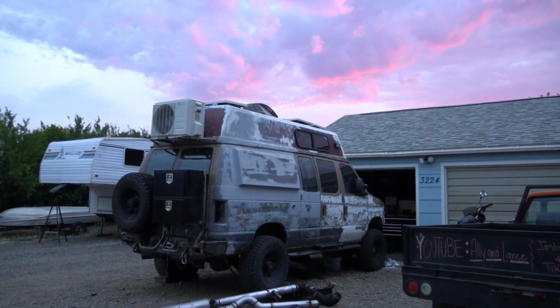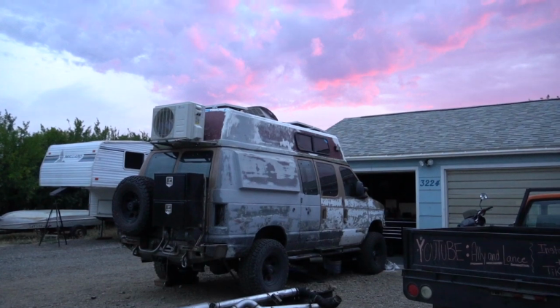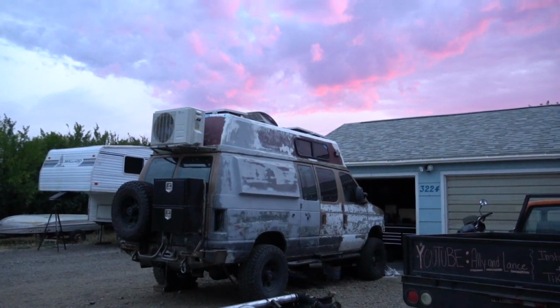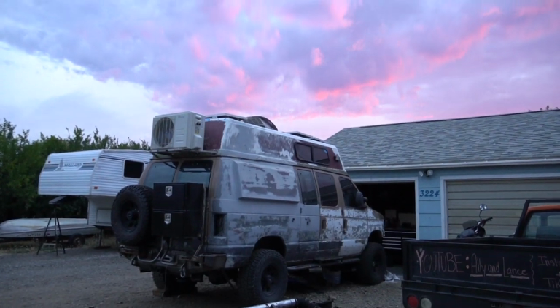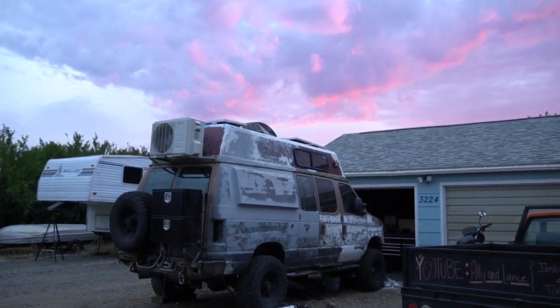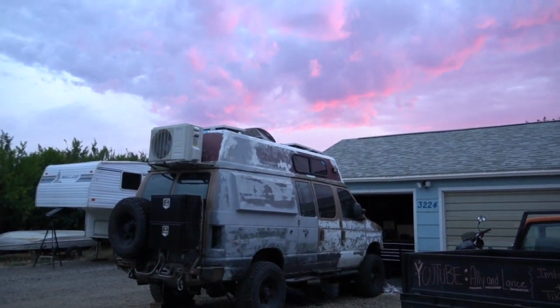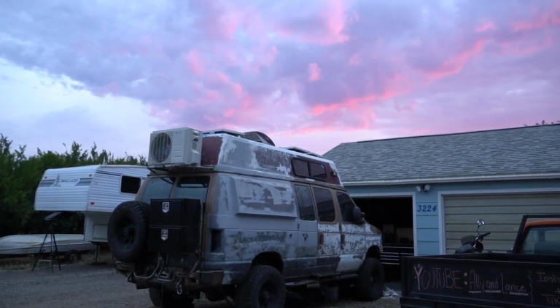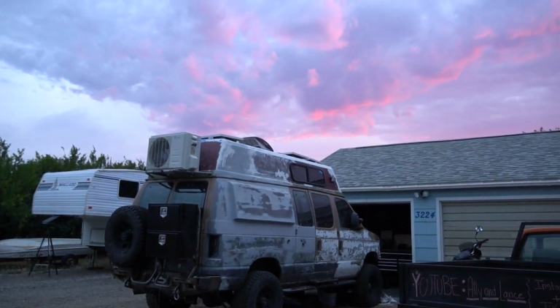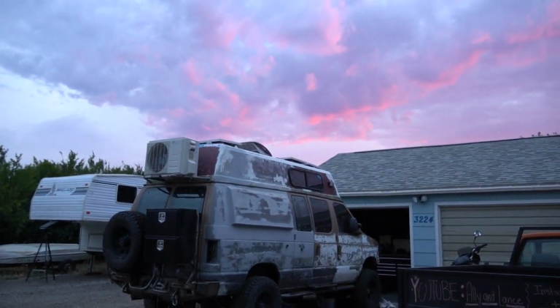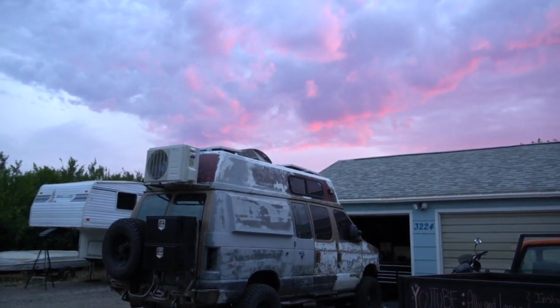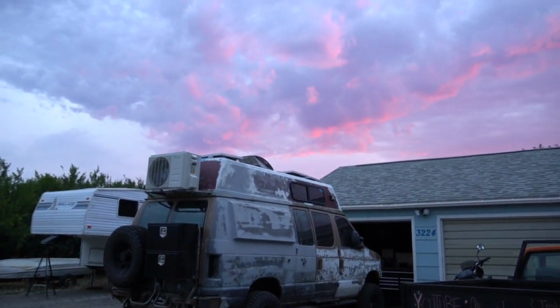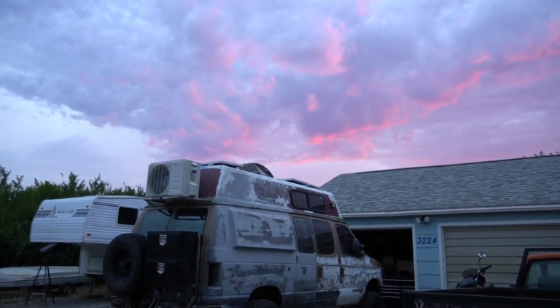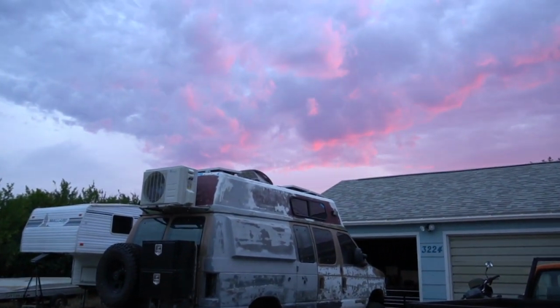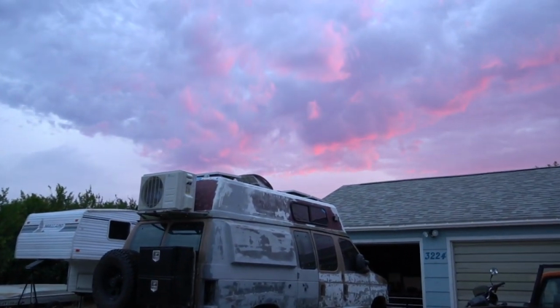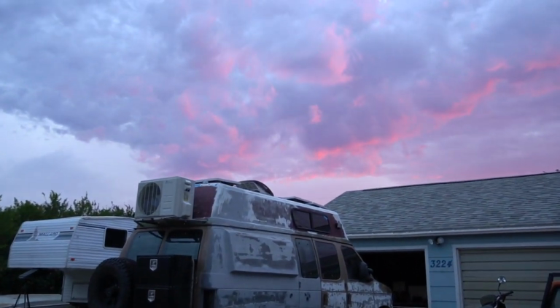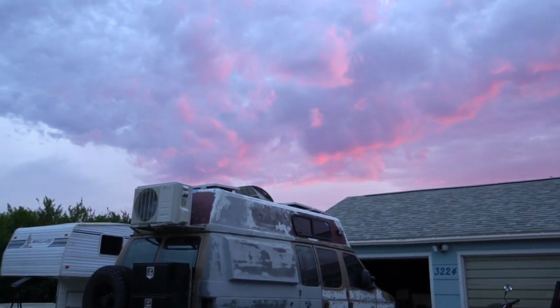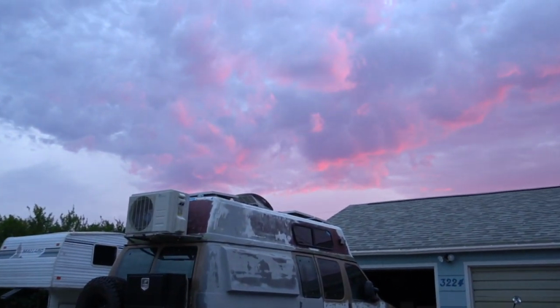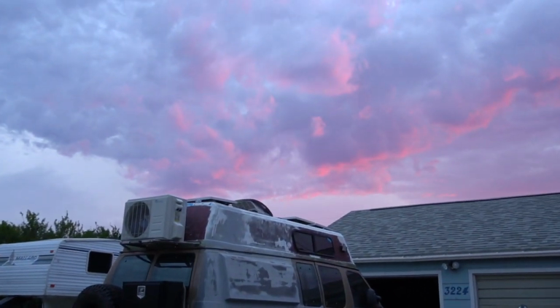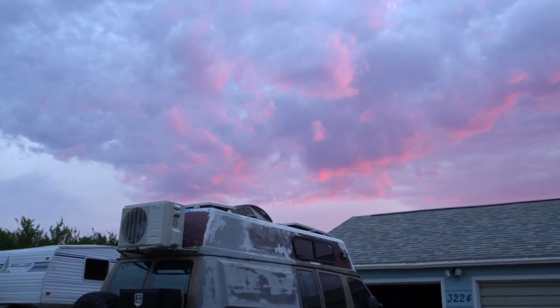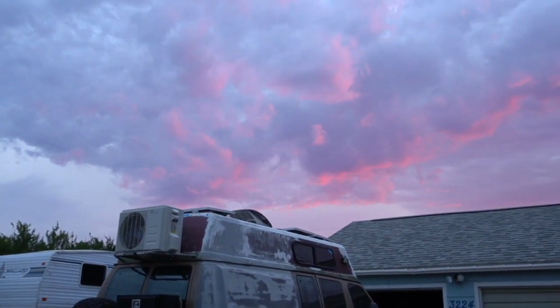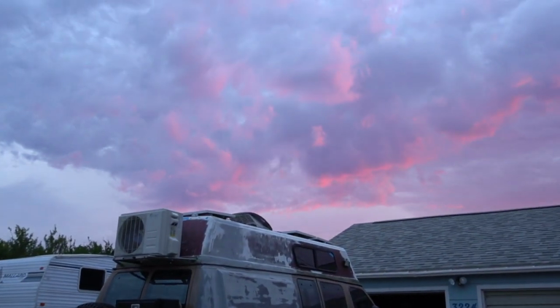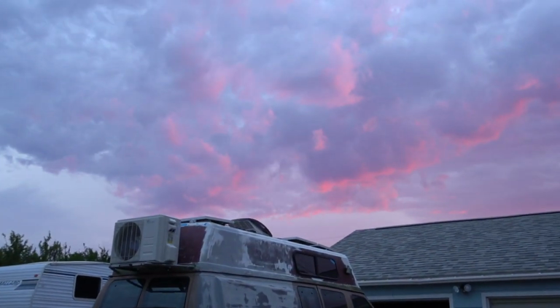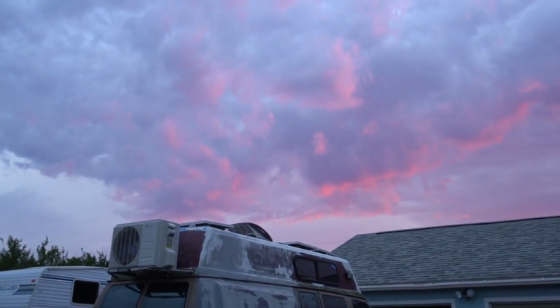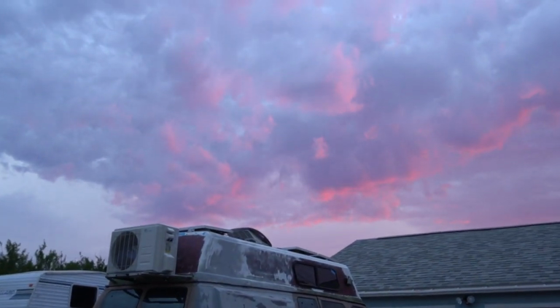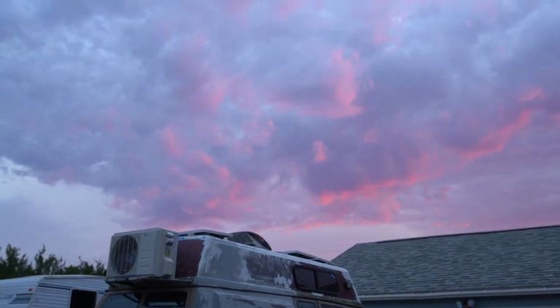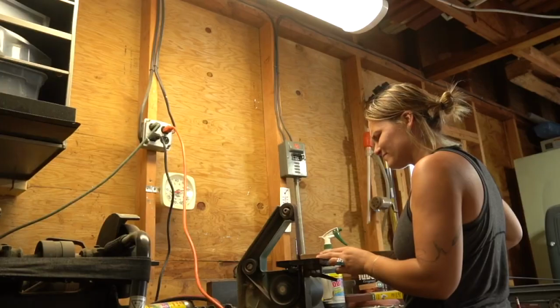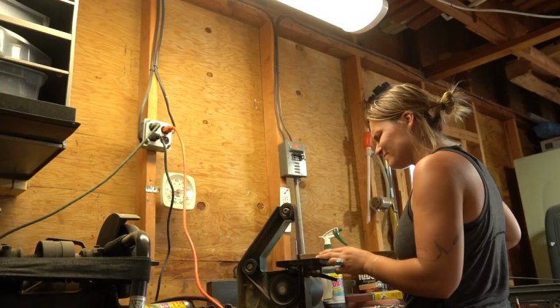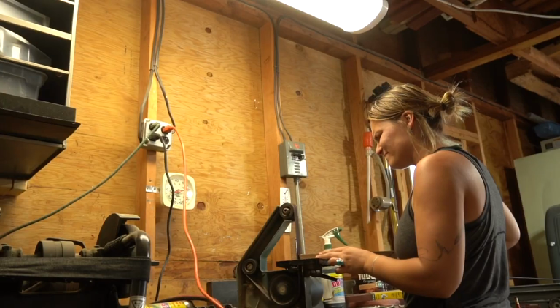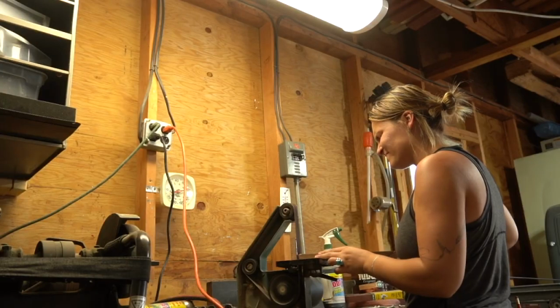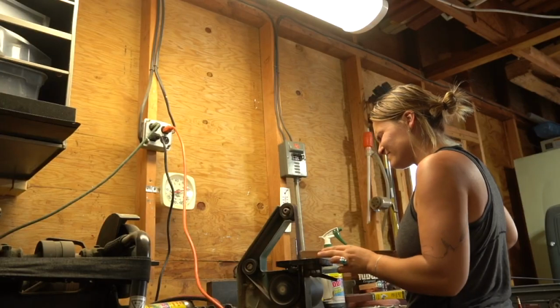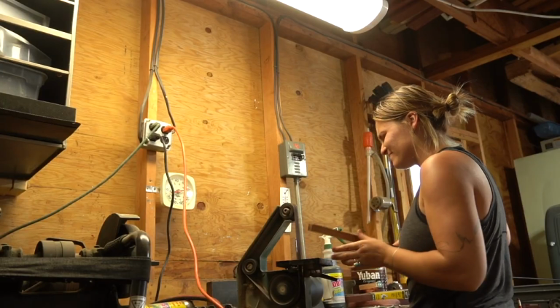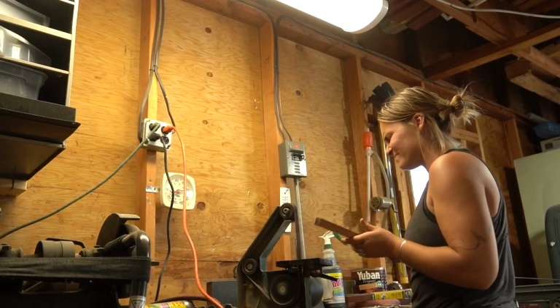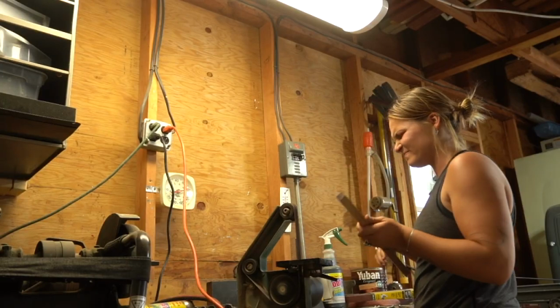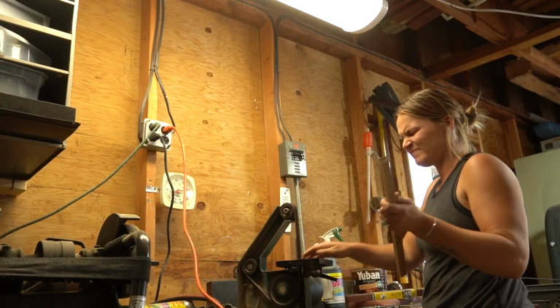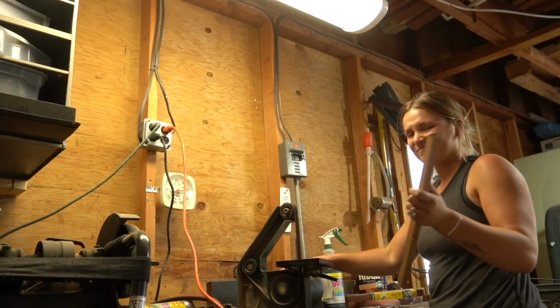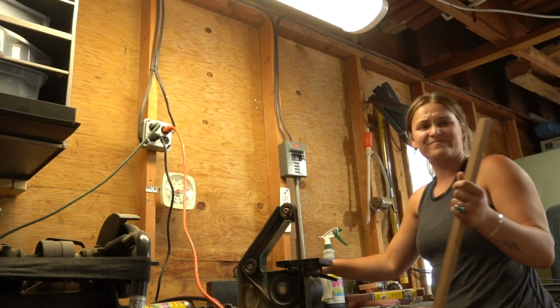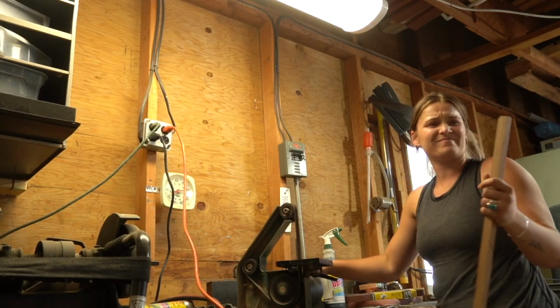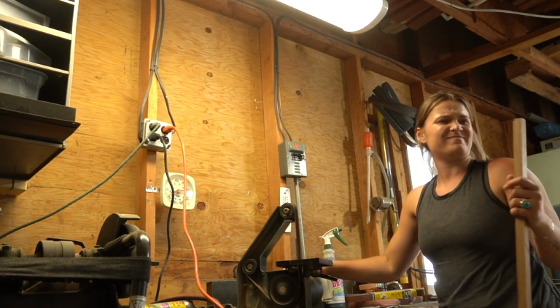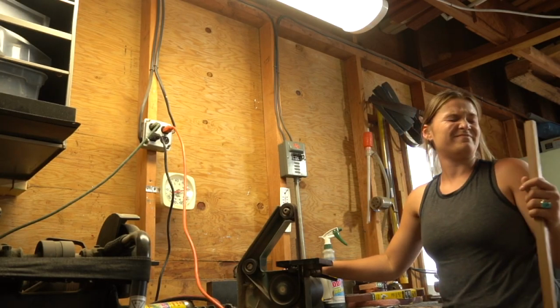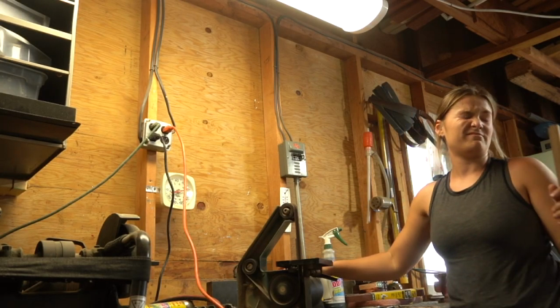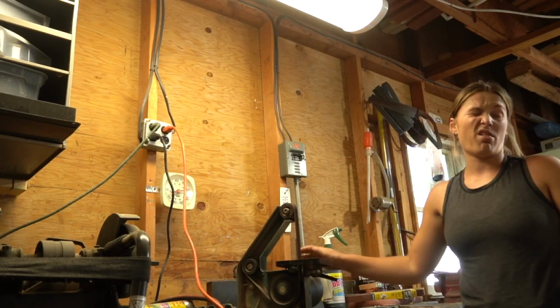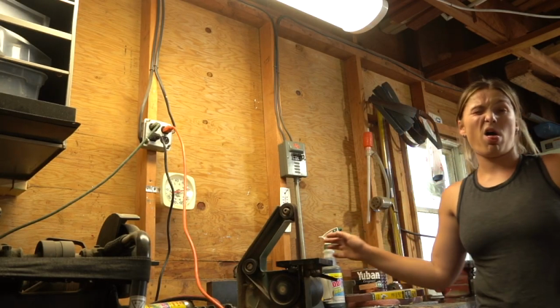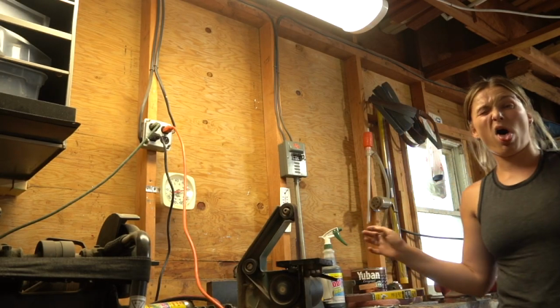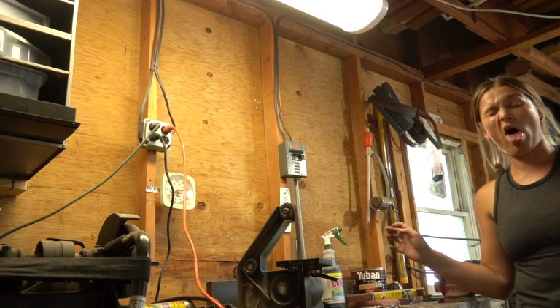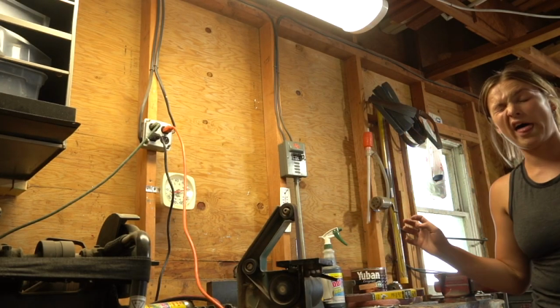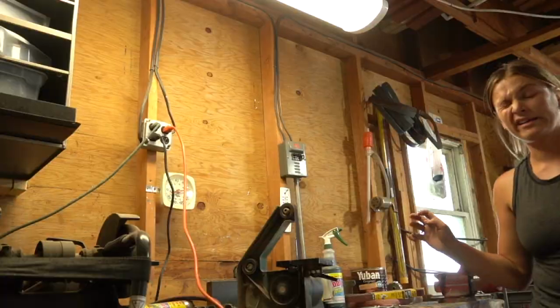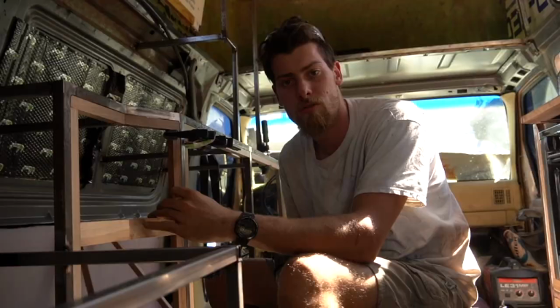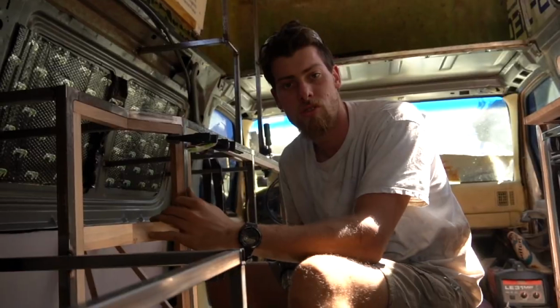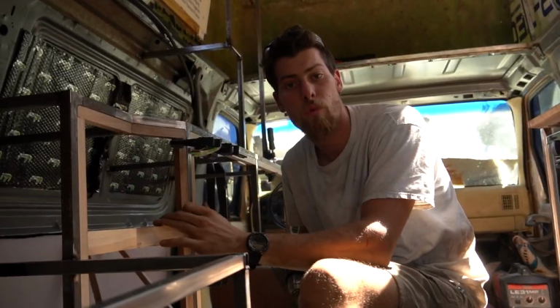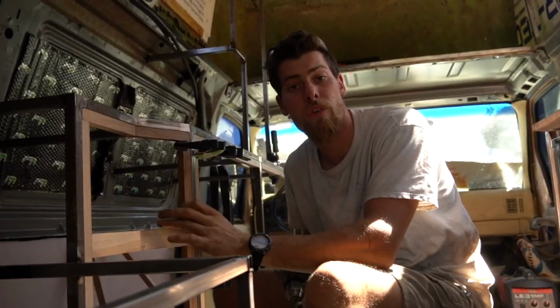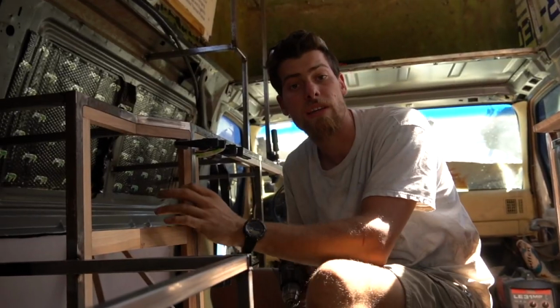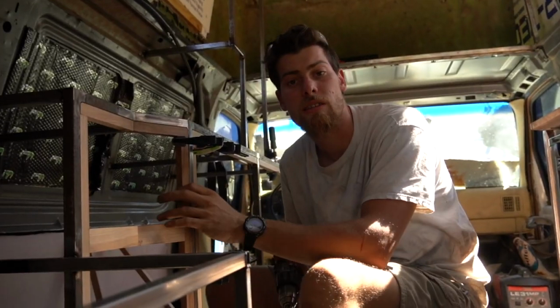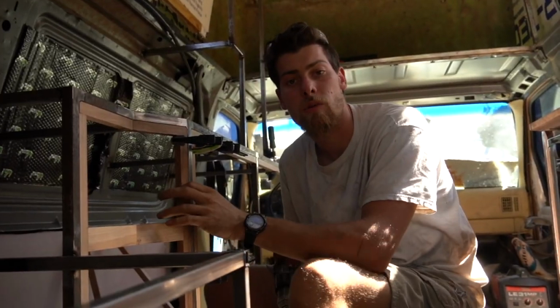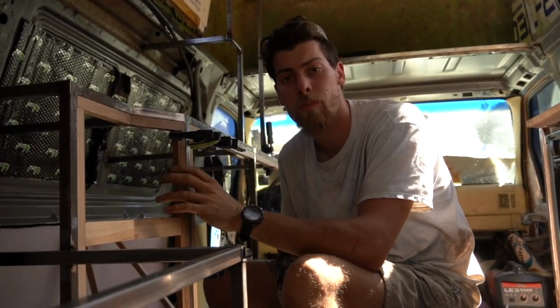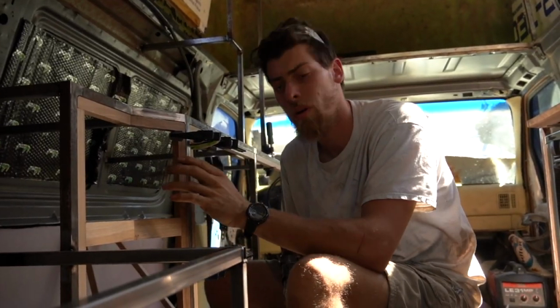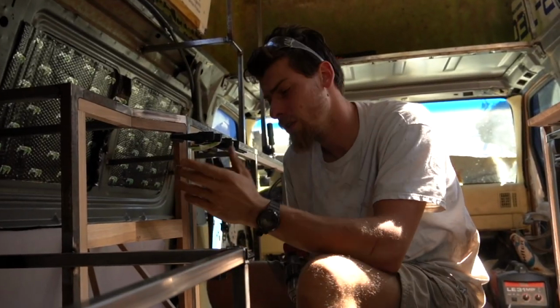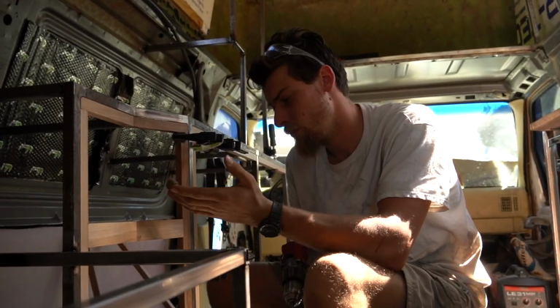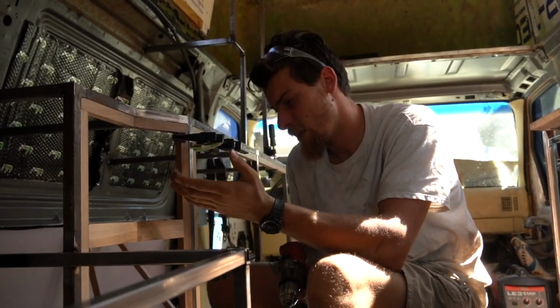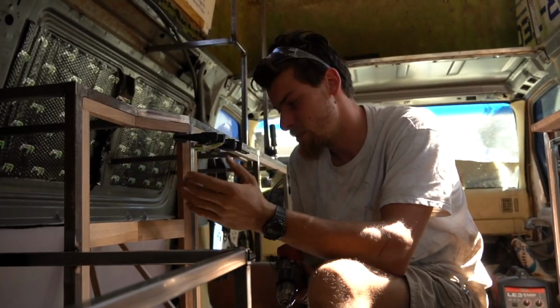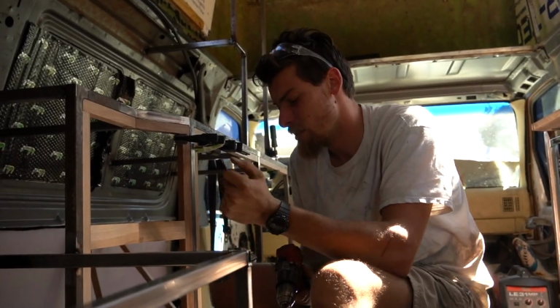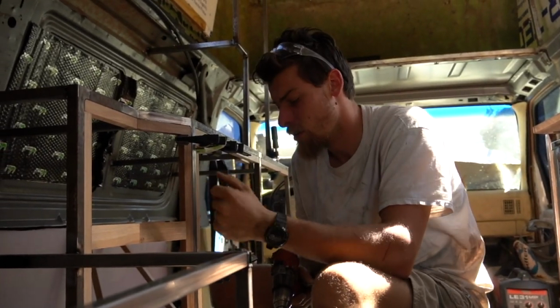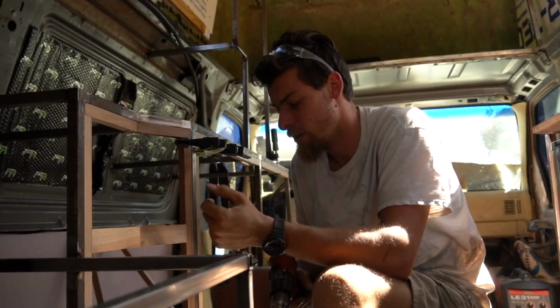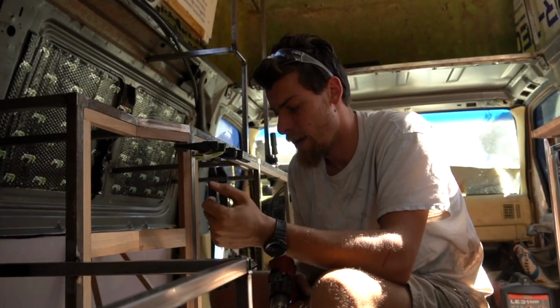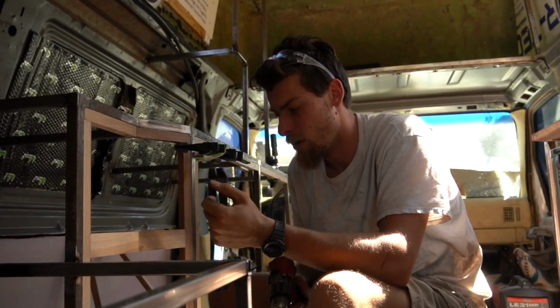Holy, beautiful. So facing — we're putting the facing on now.